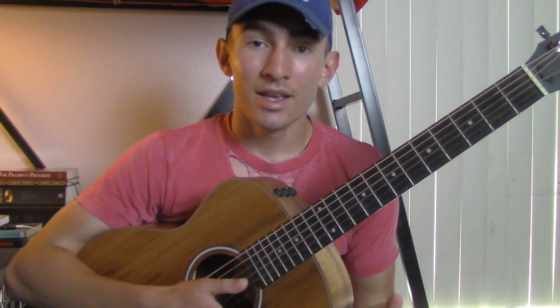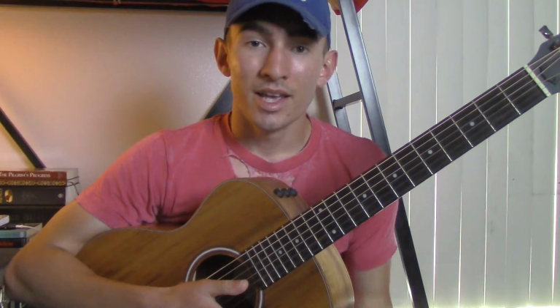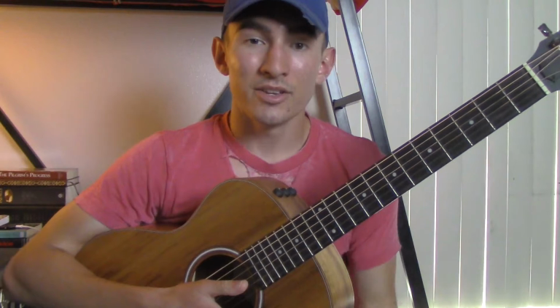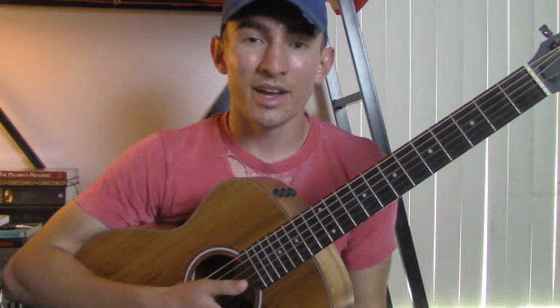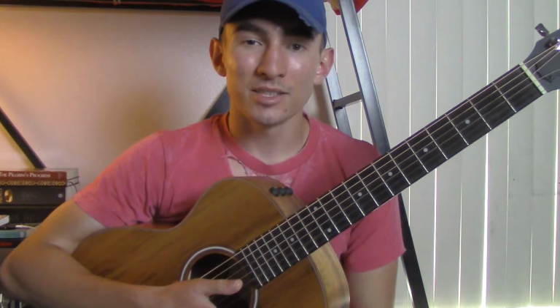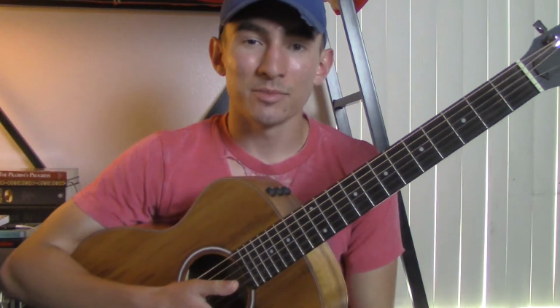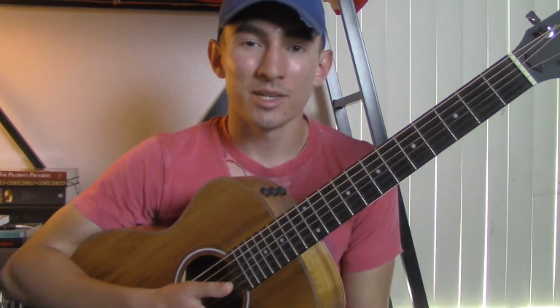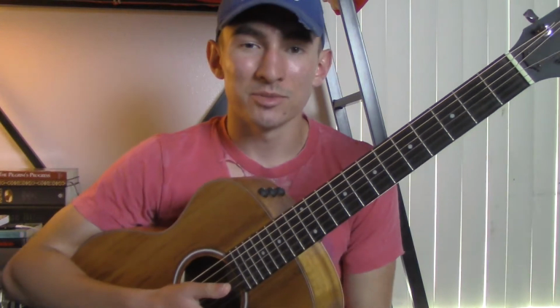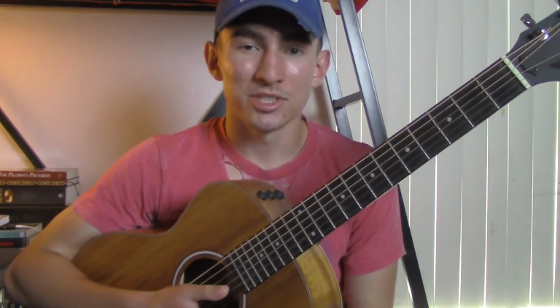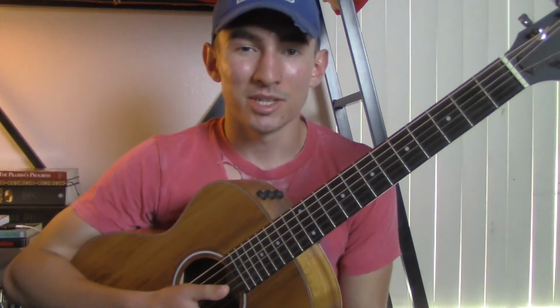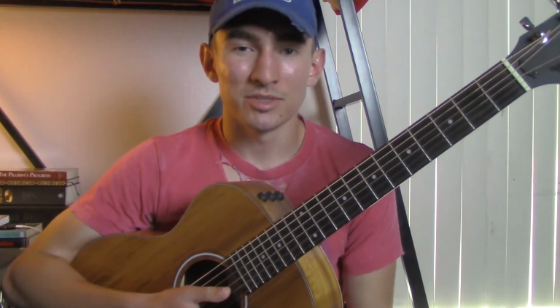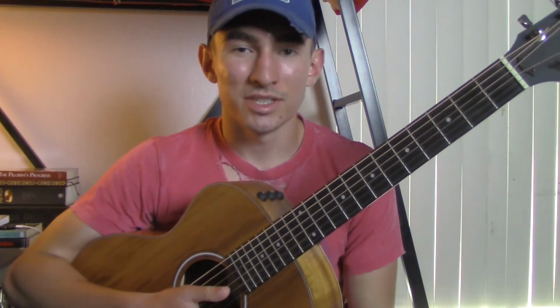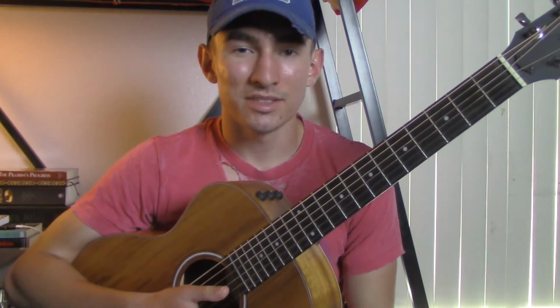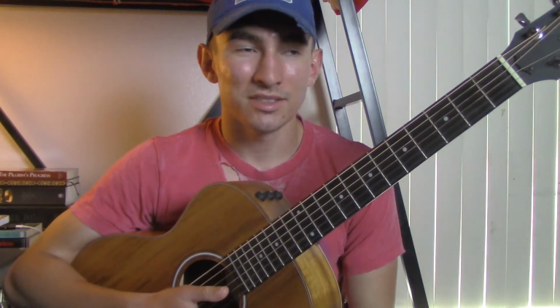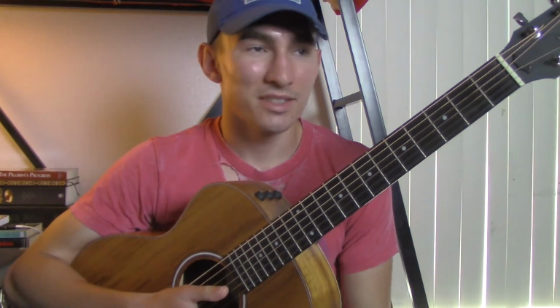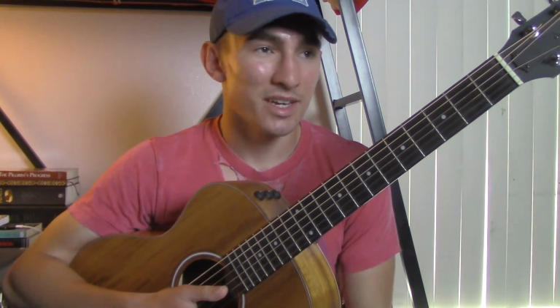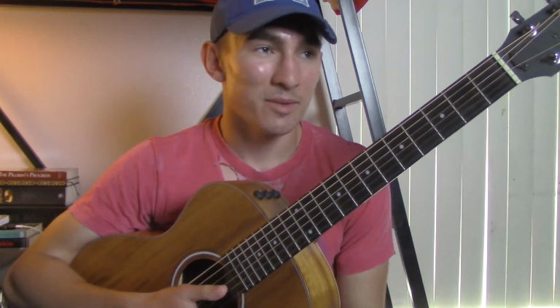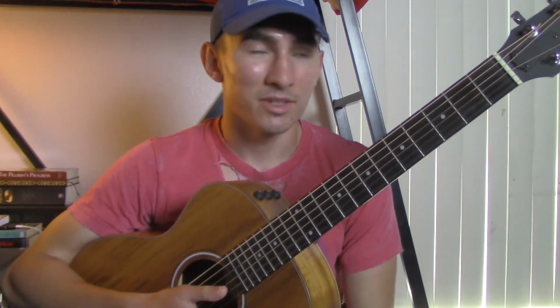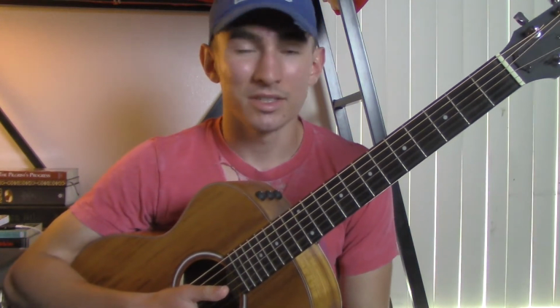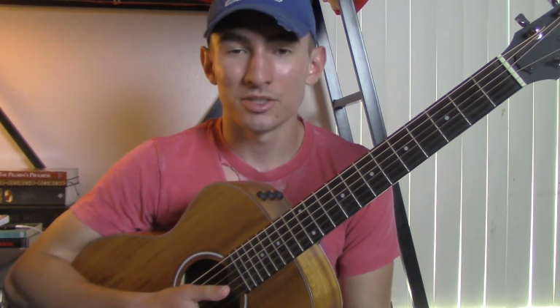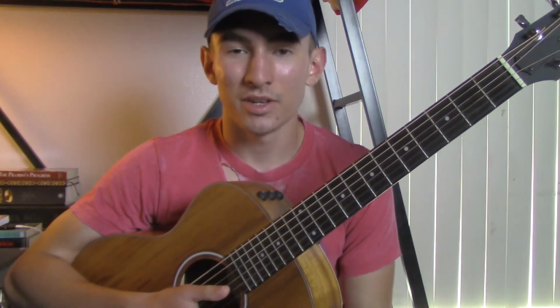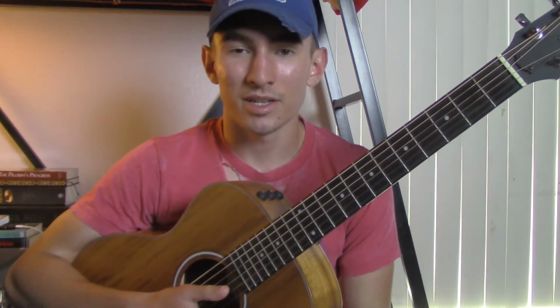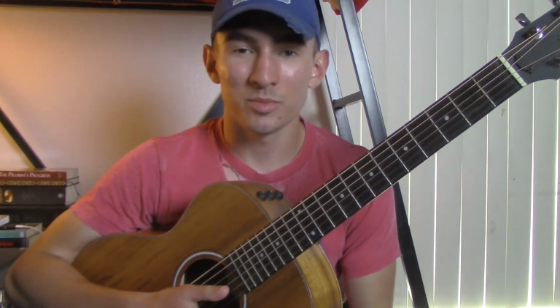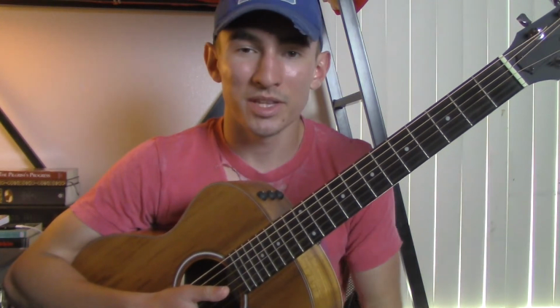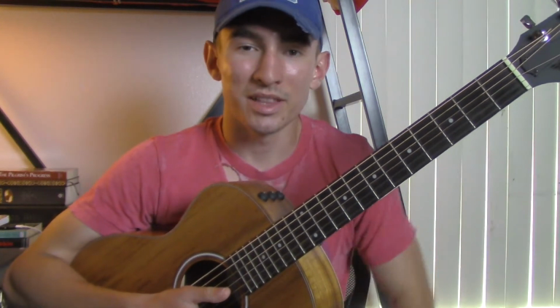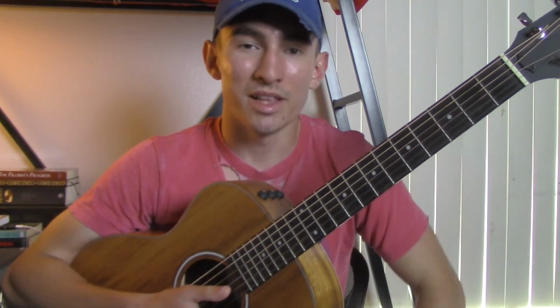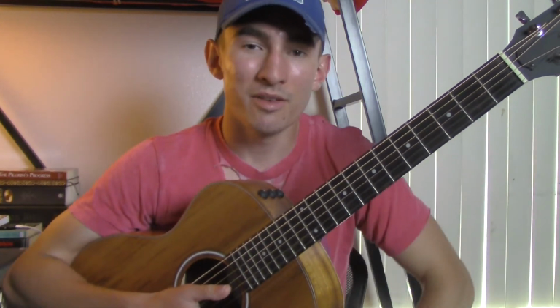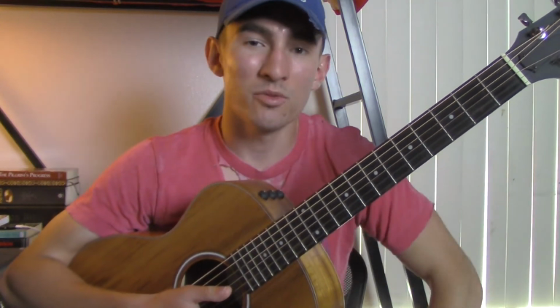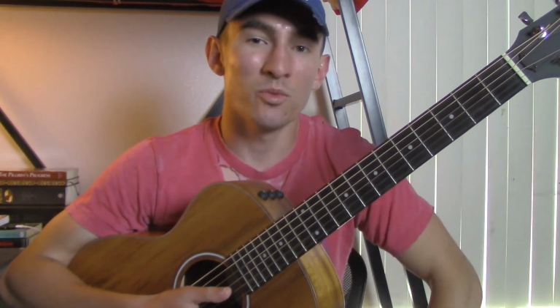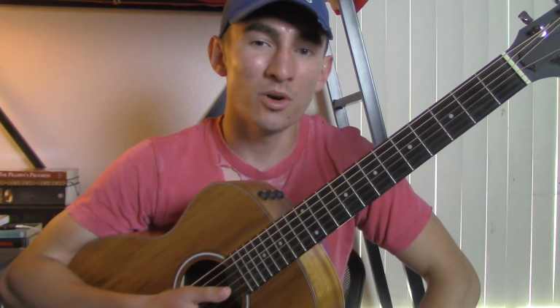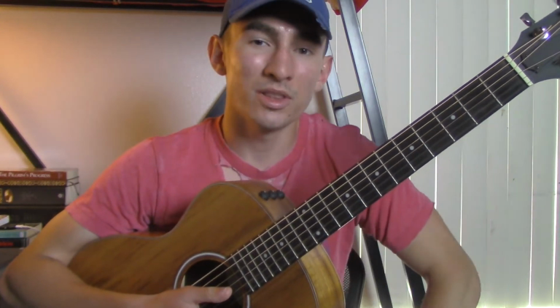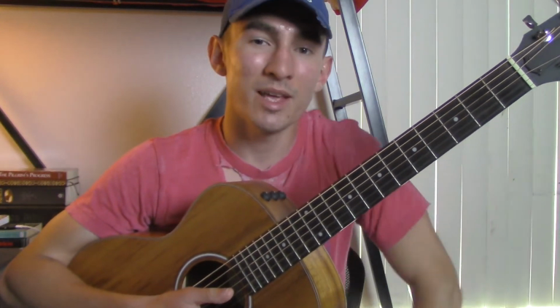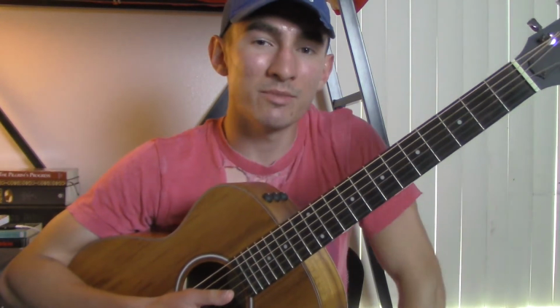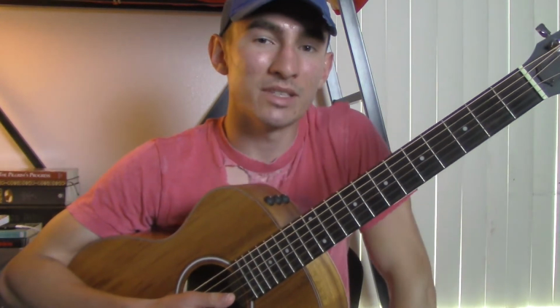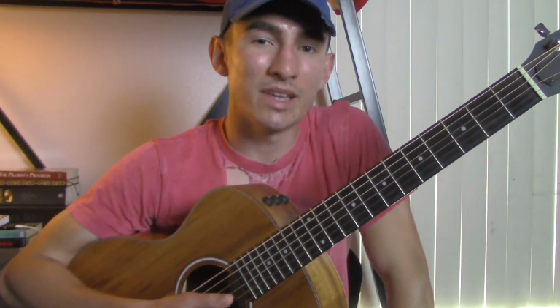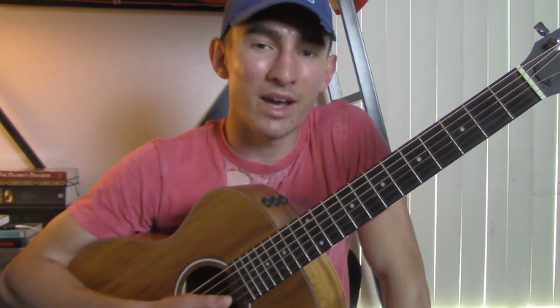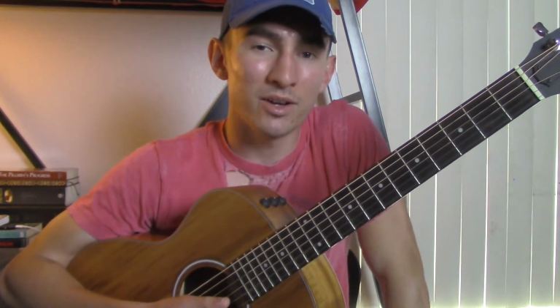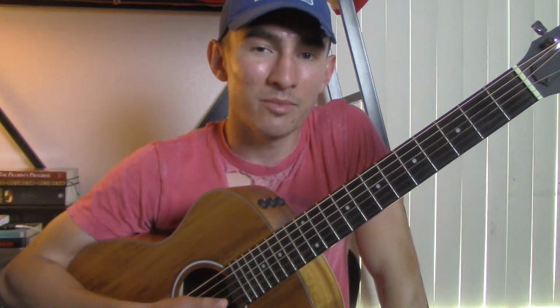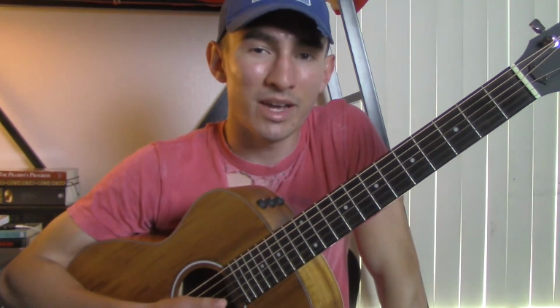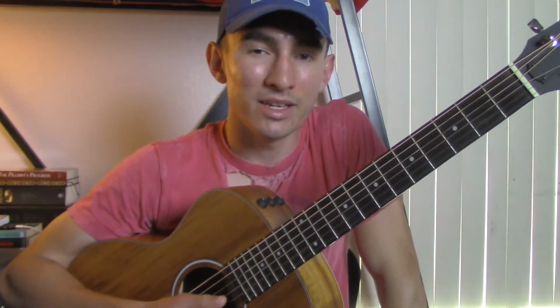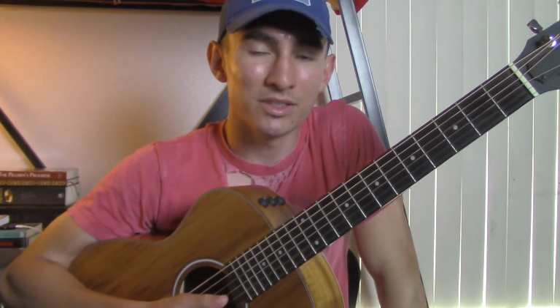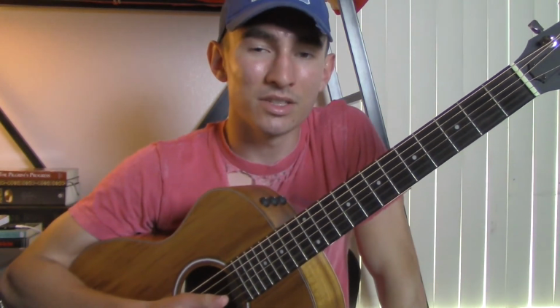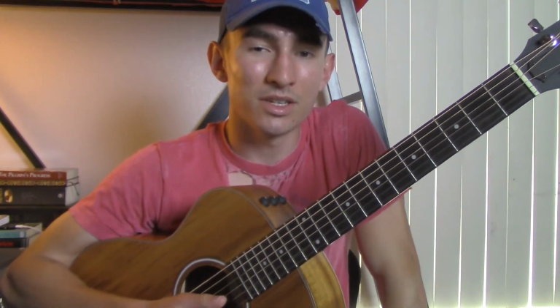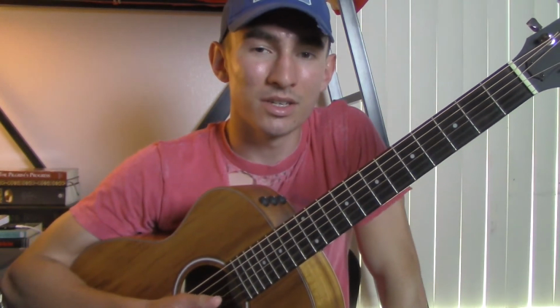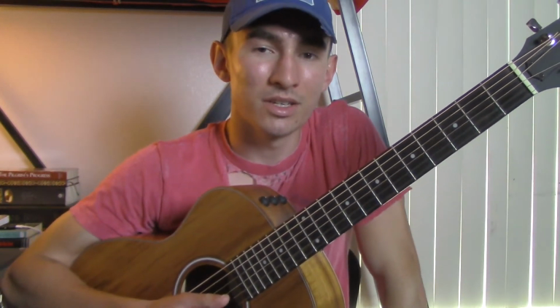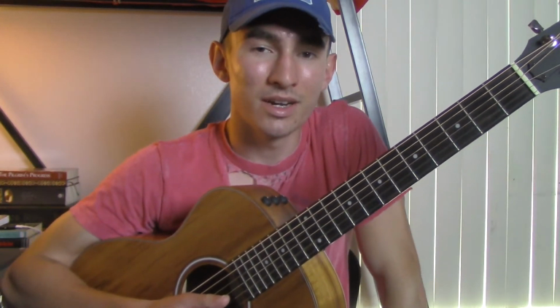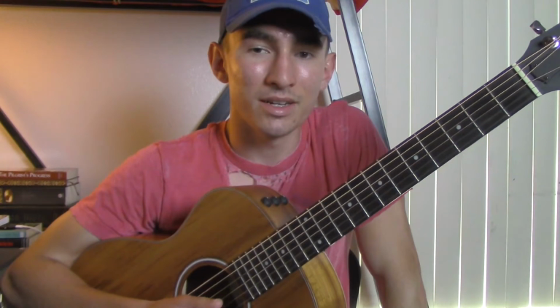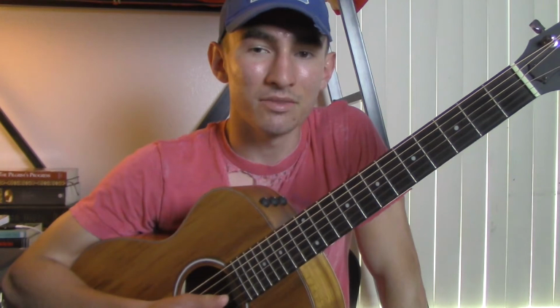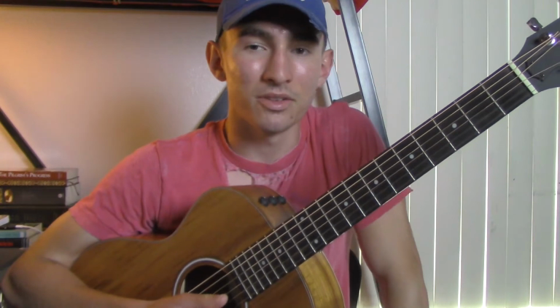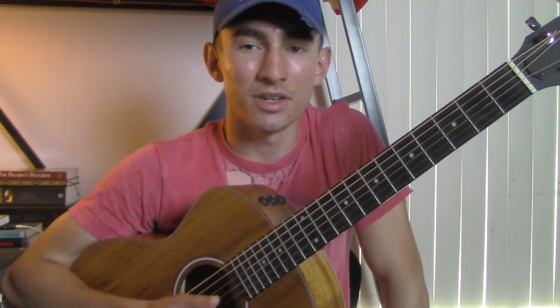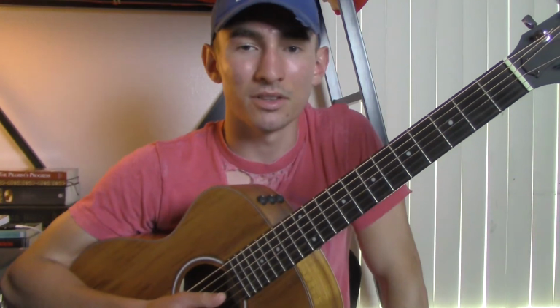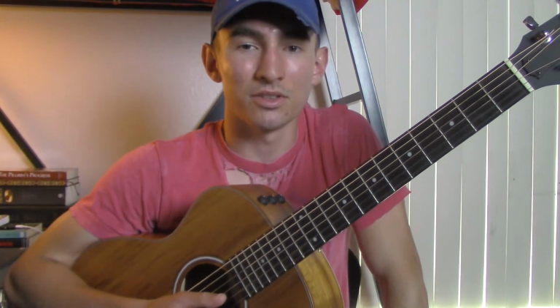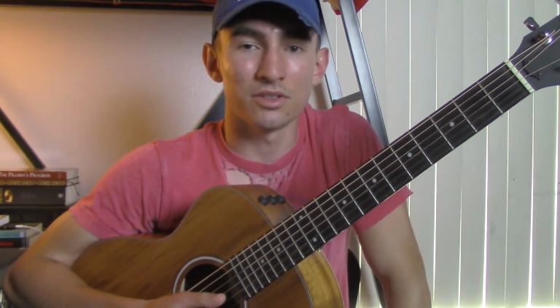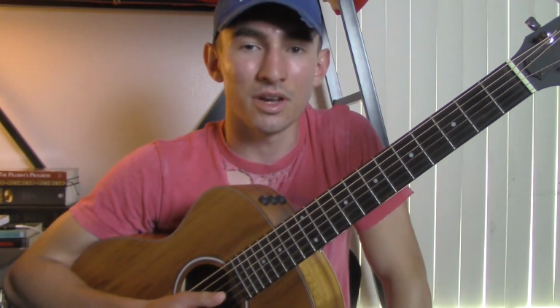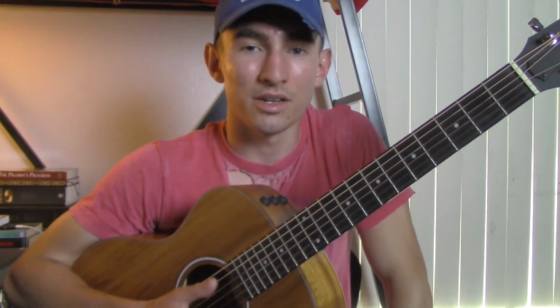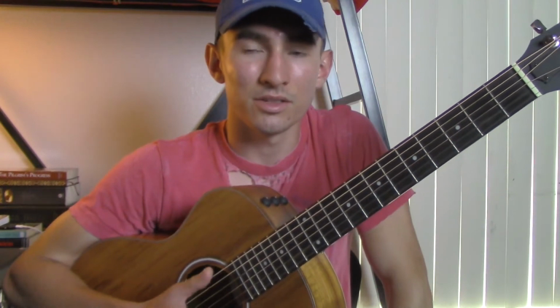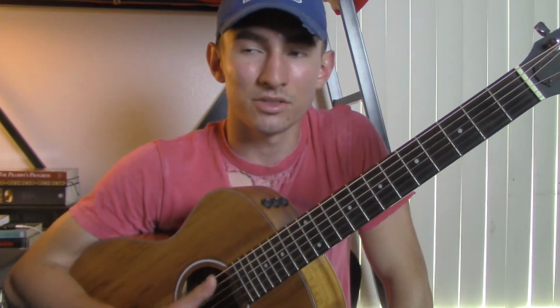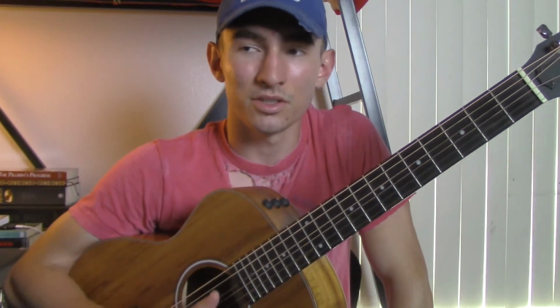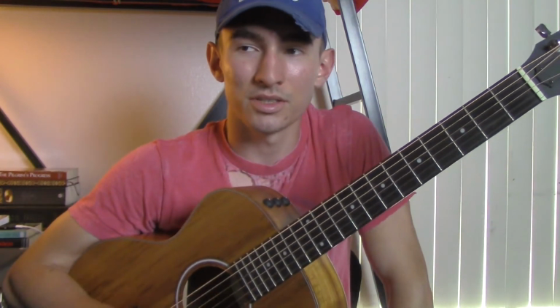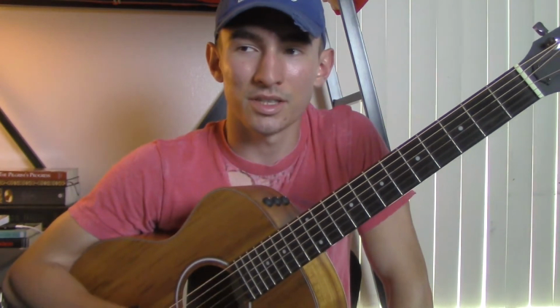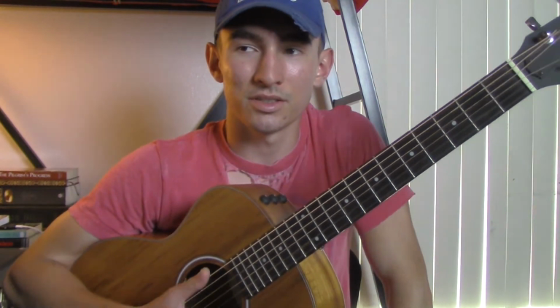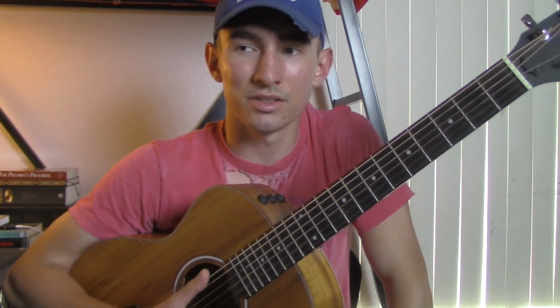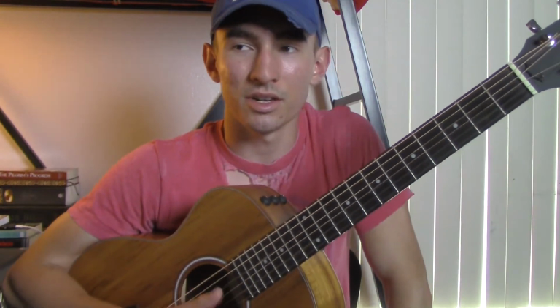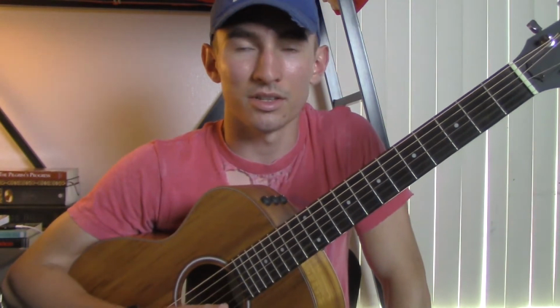Hey guys, my name is James Diaz, and today I'm going to teach you how to play Love Won't Let Me Down by Hillsong Young & Free on the guitar. So let's get started.